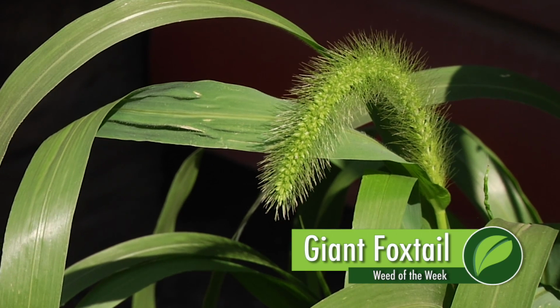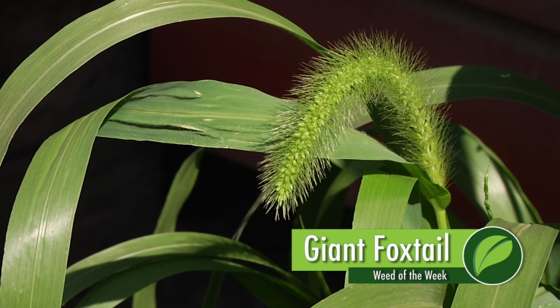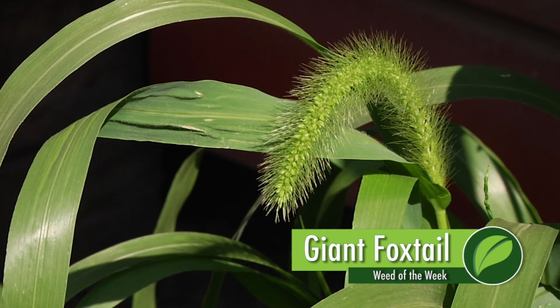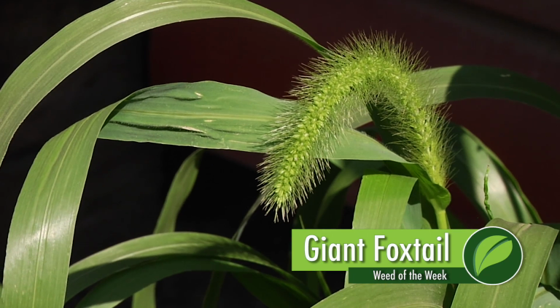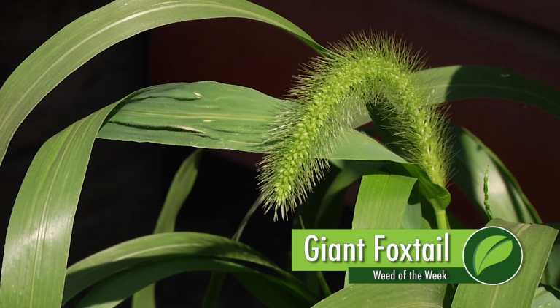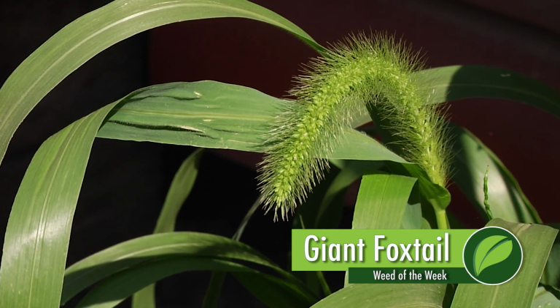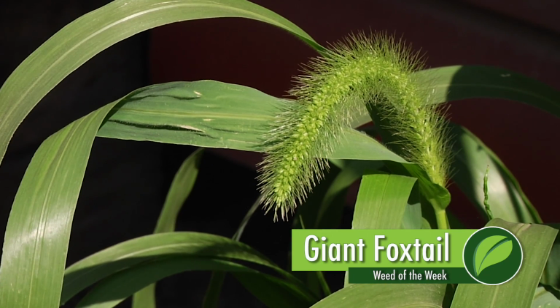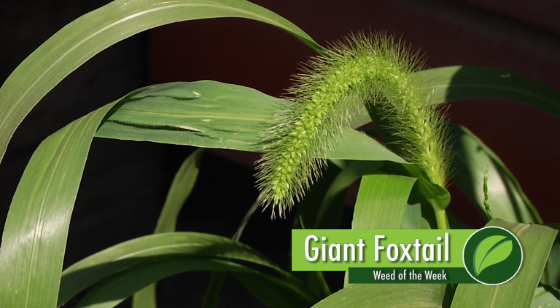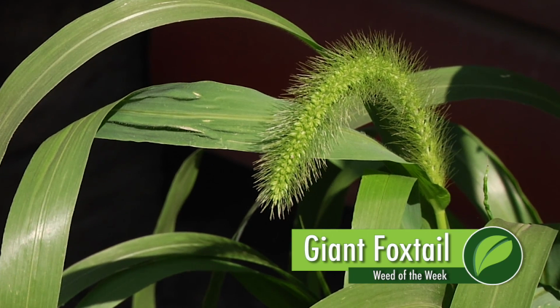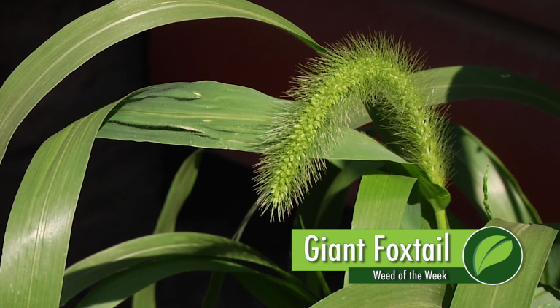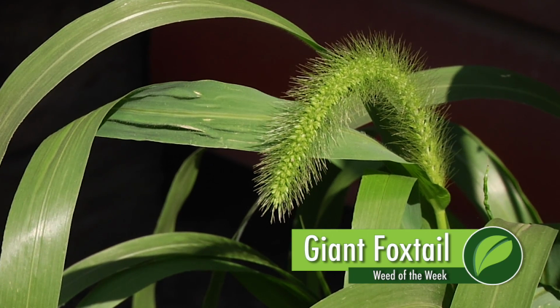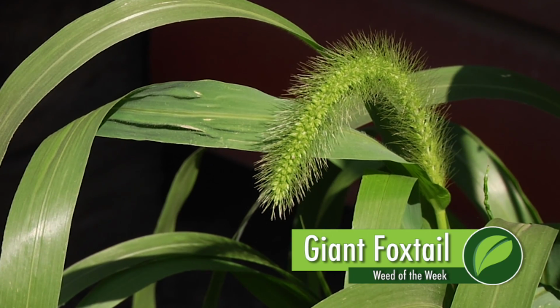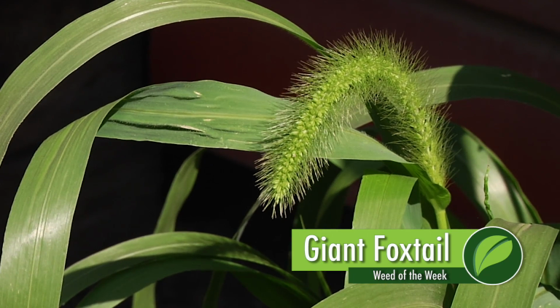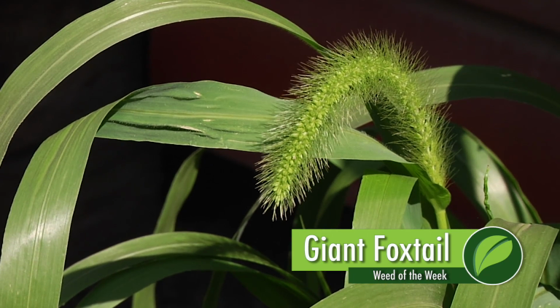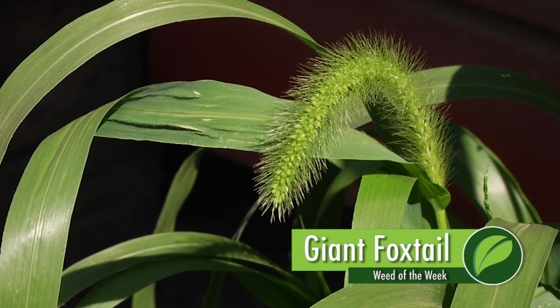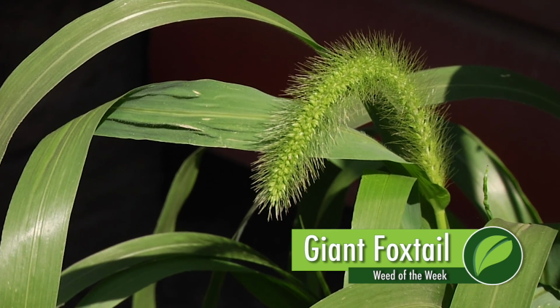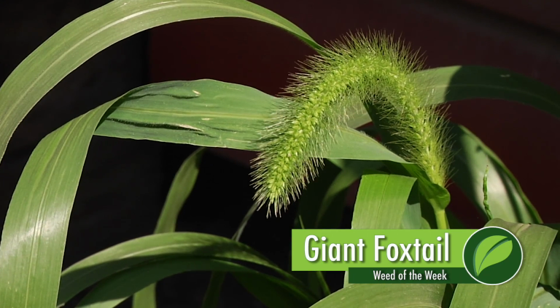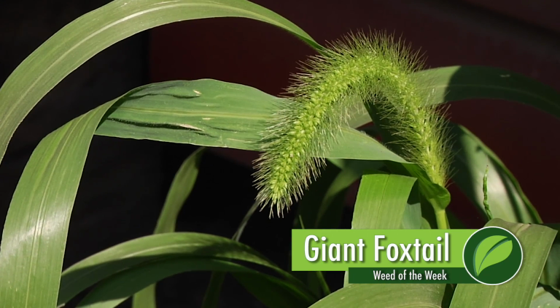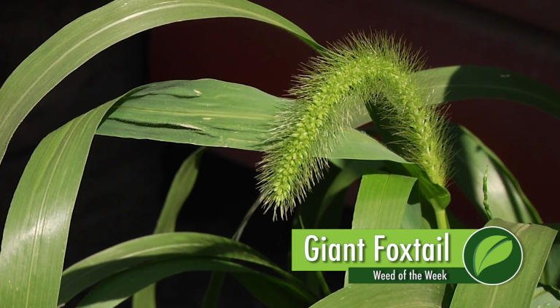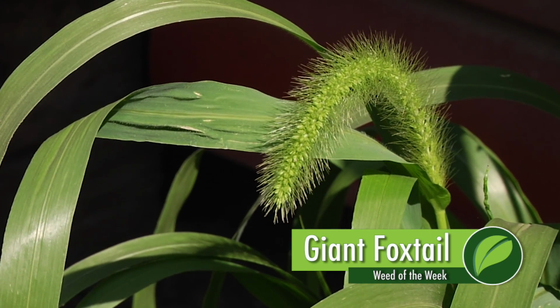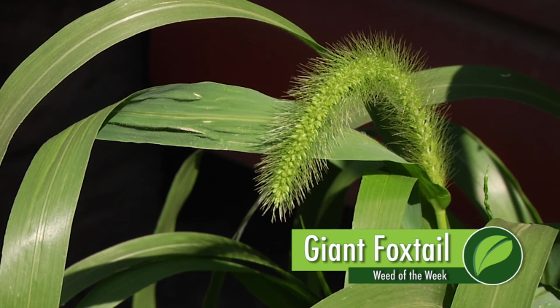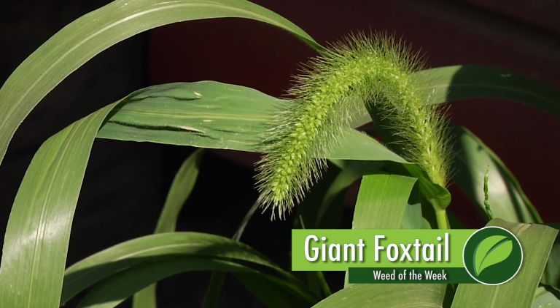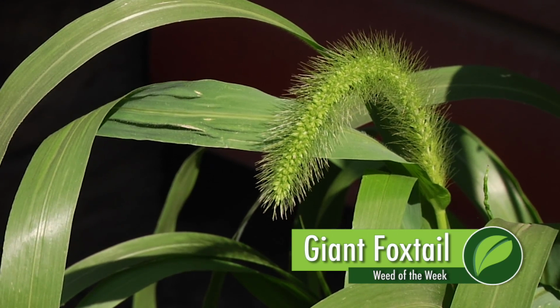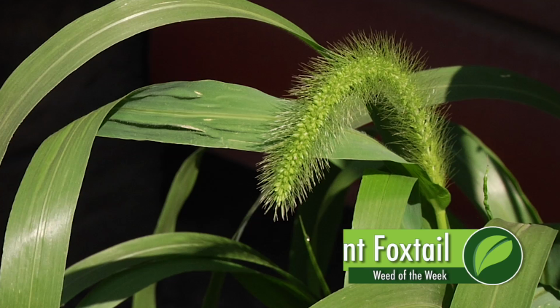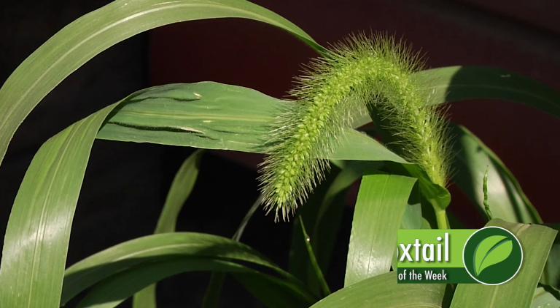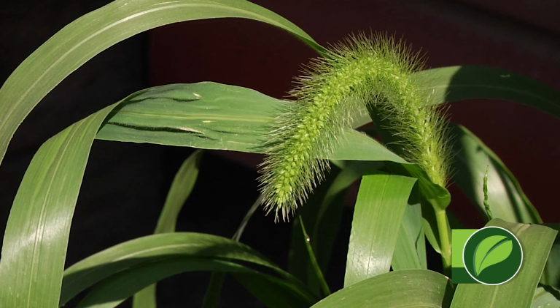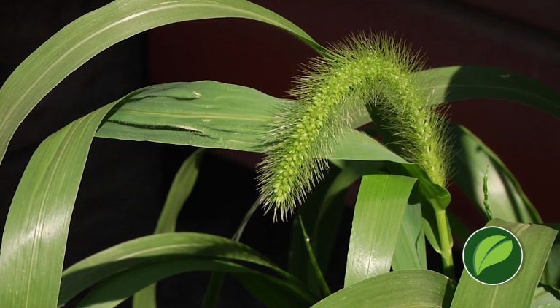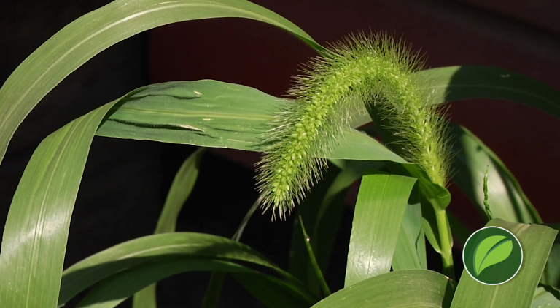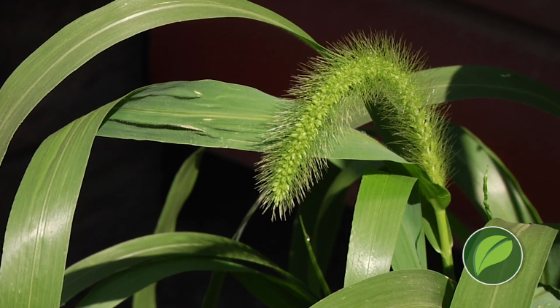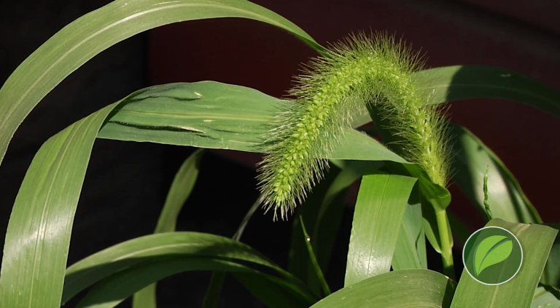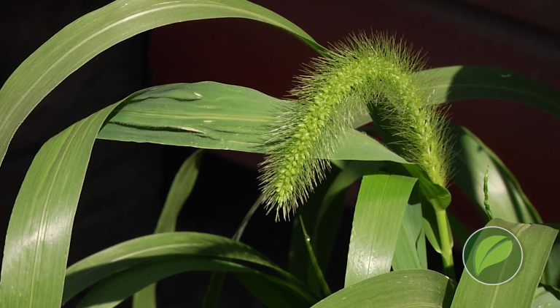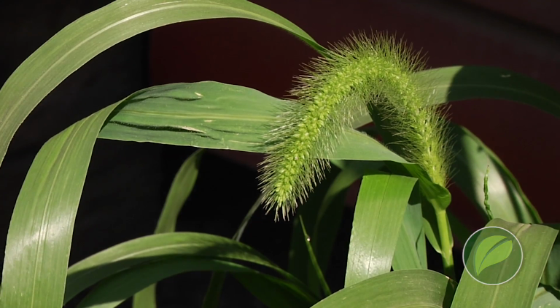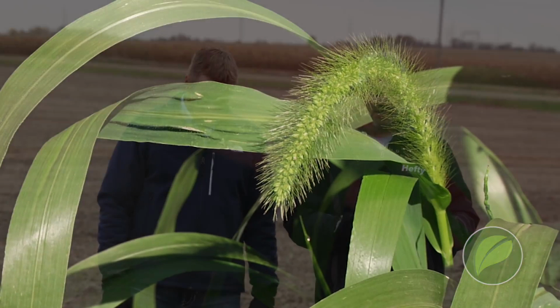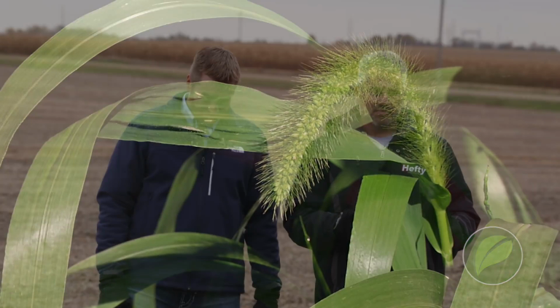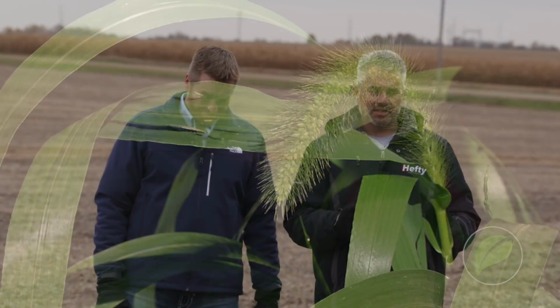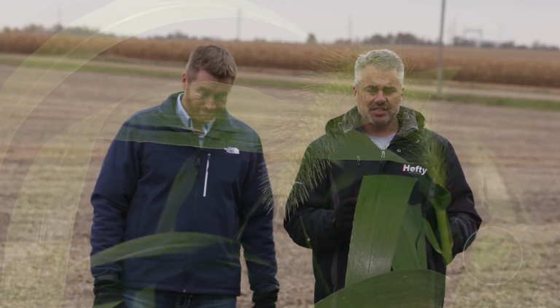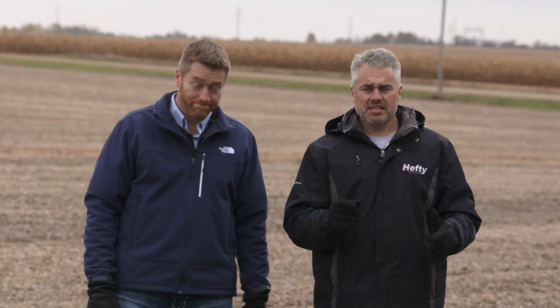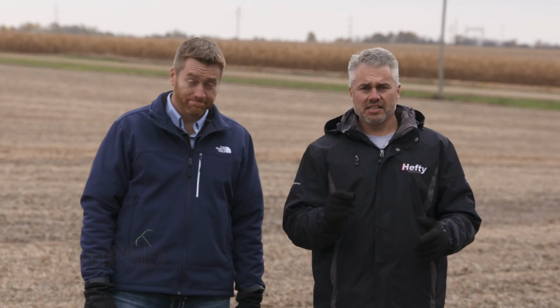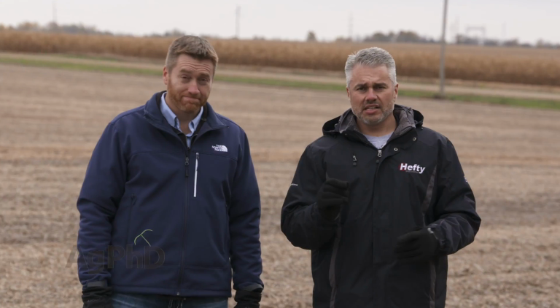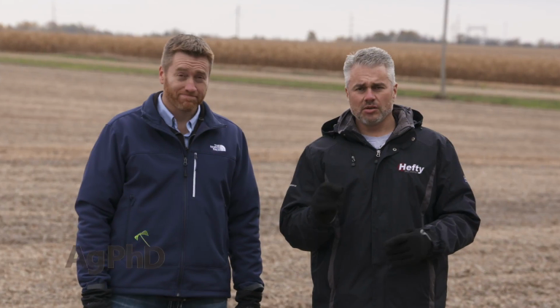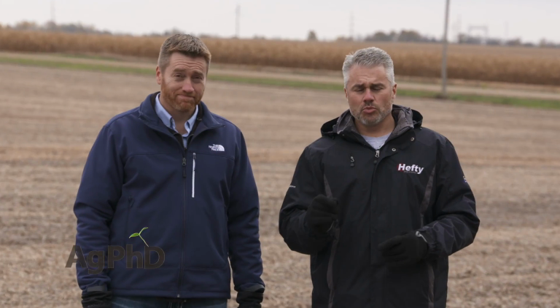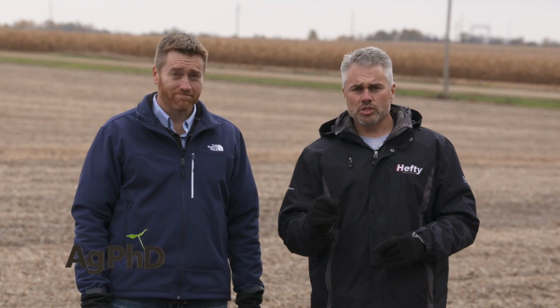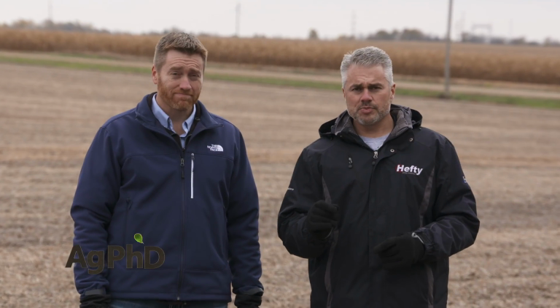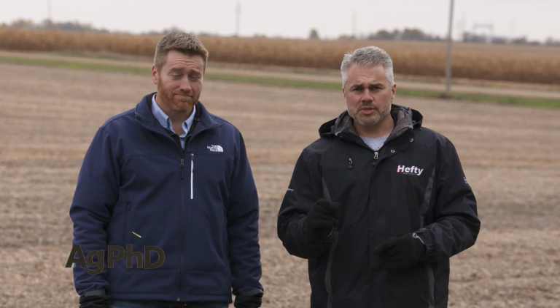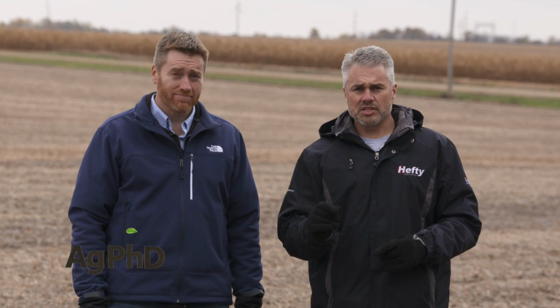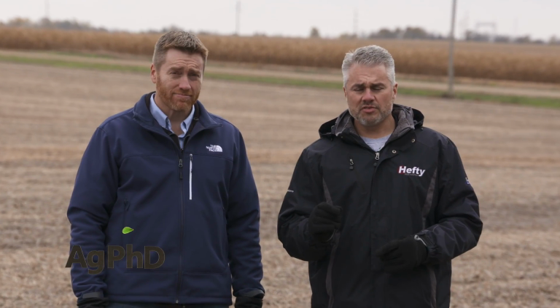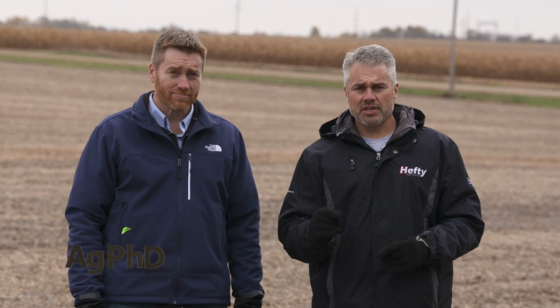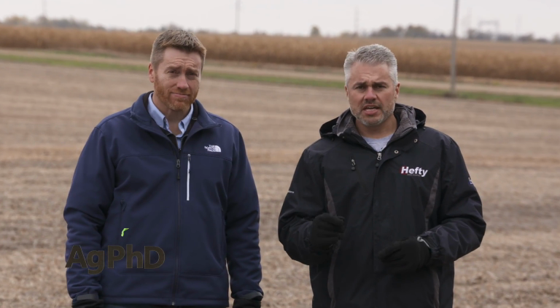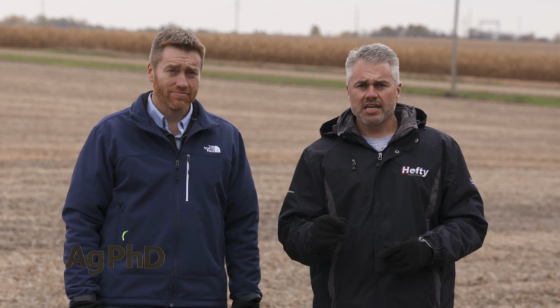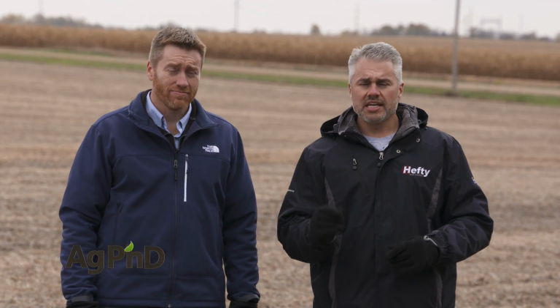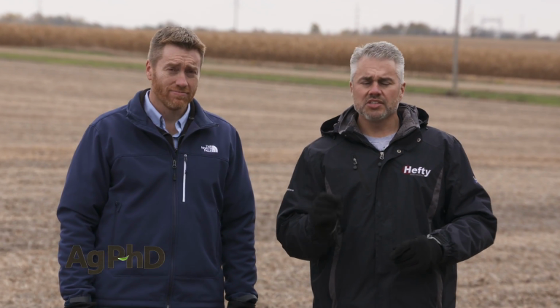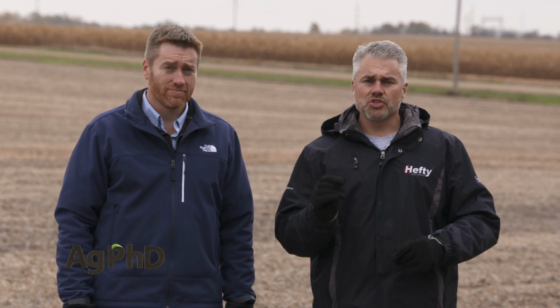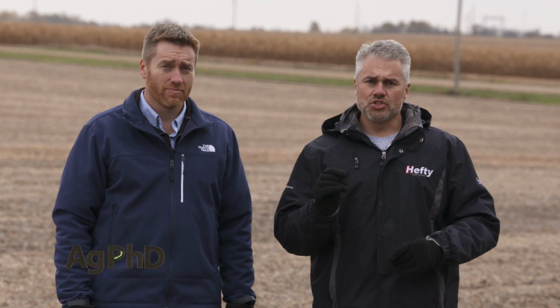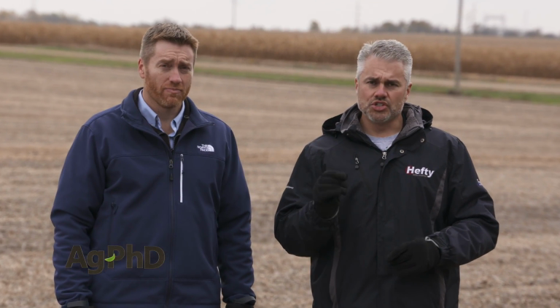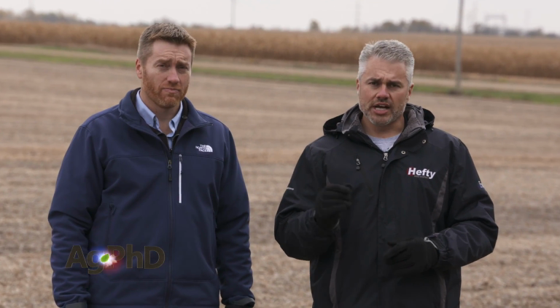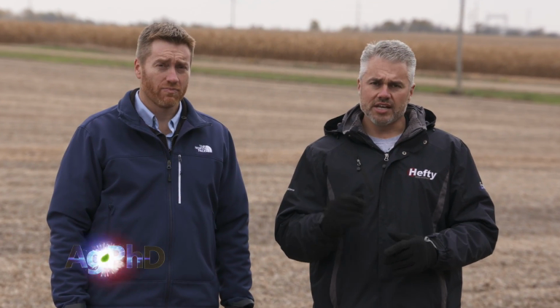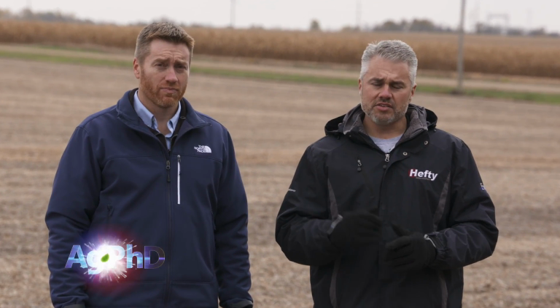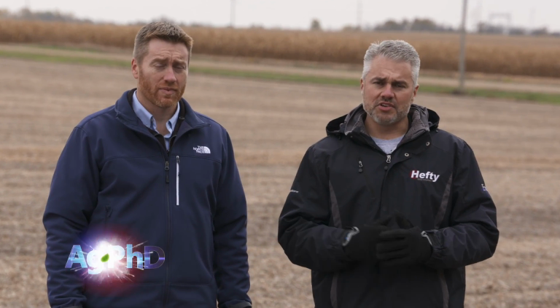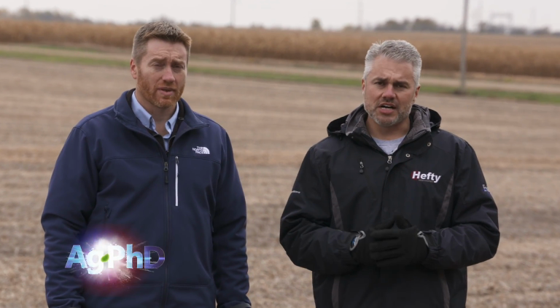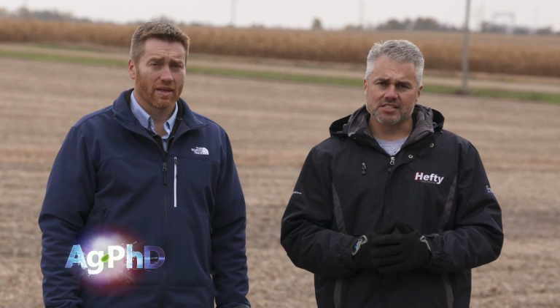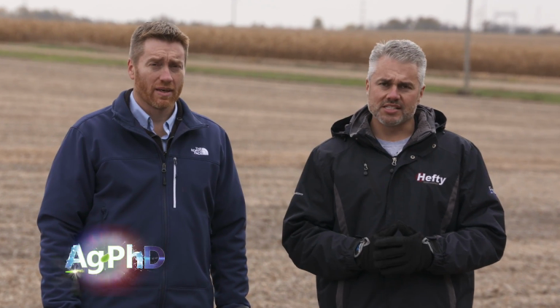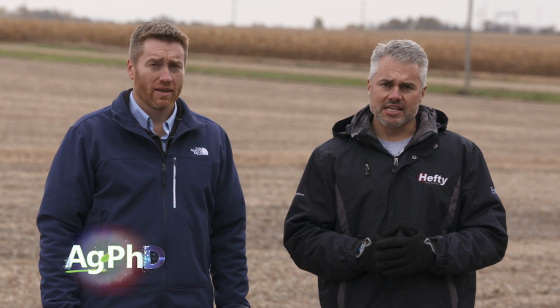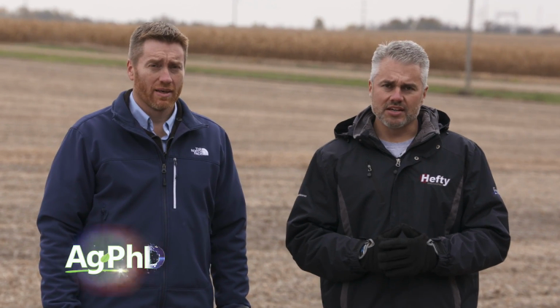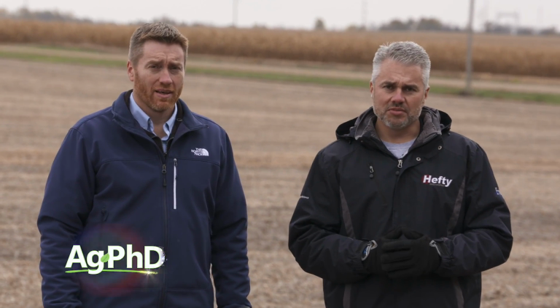You may have identified our Weed of the Week as pigeon grass, but let's get a little more specific — it's giant foxtail.